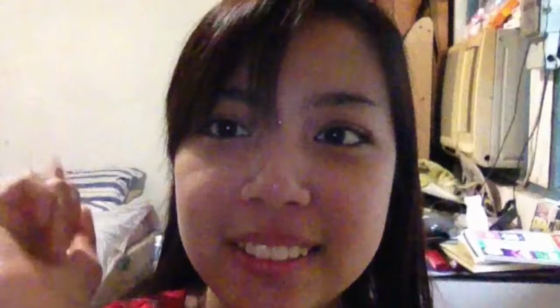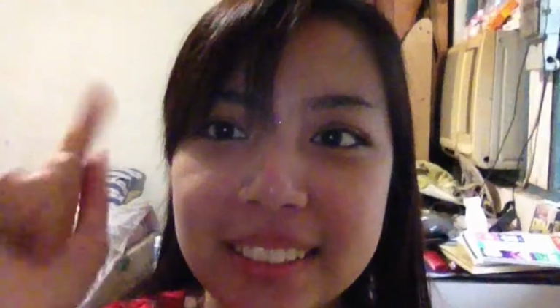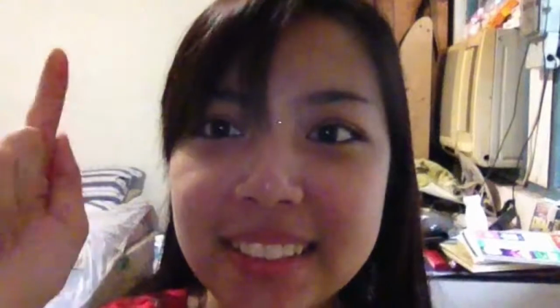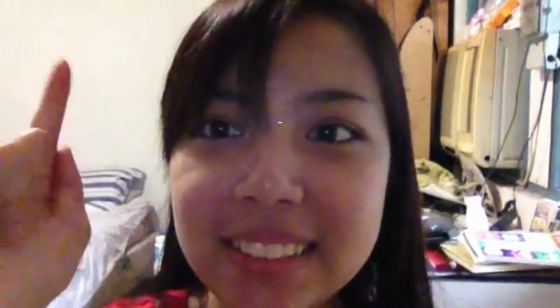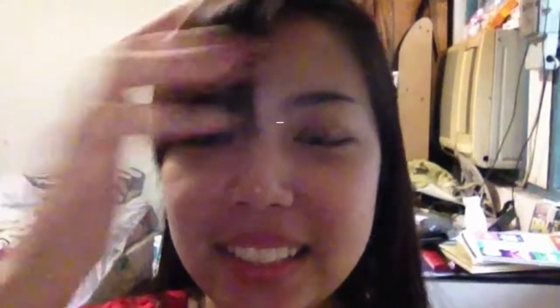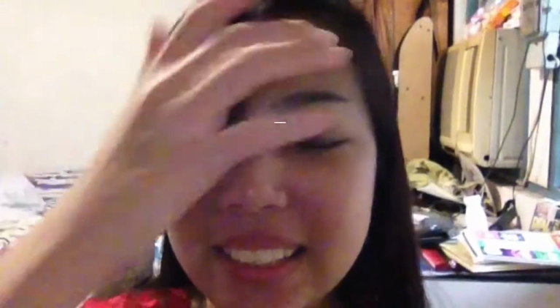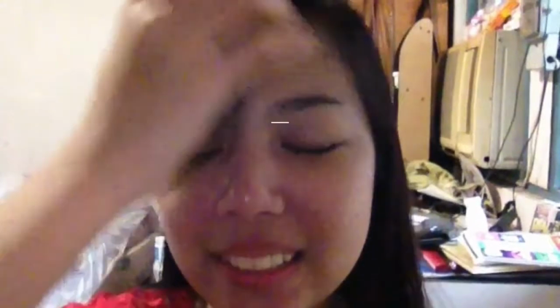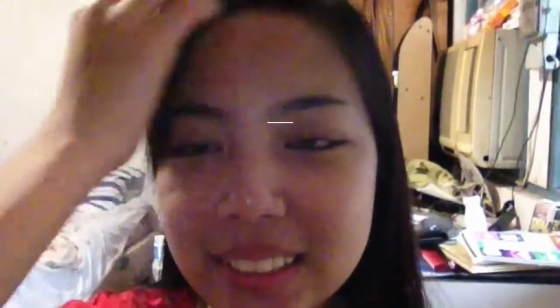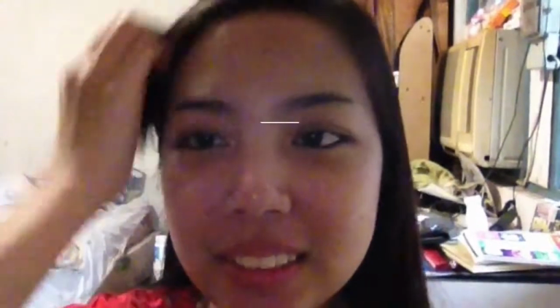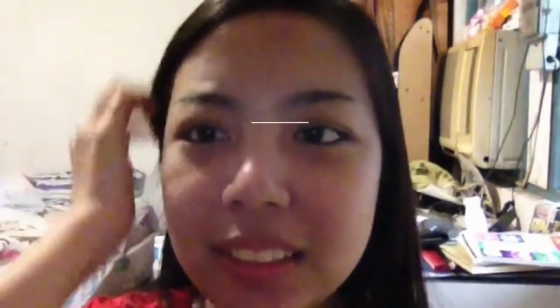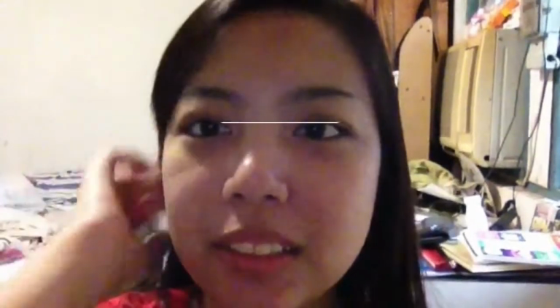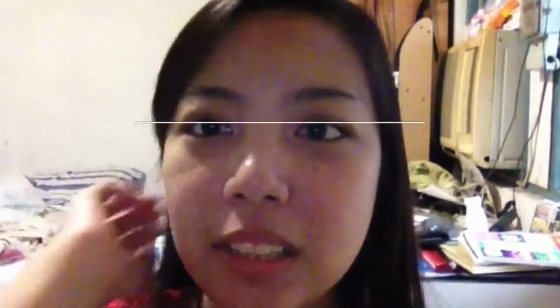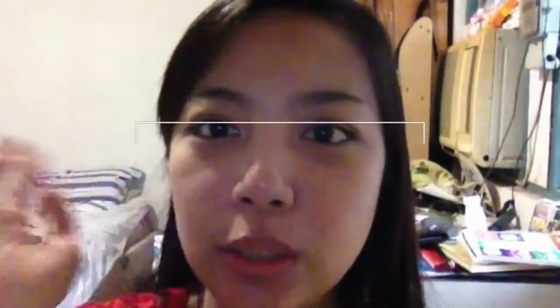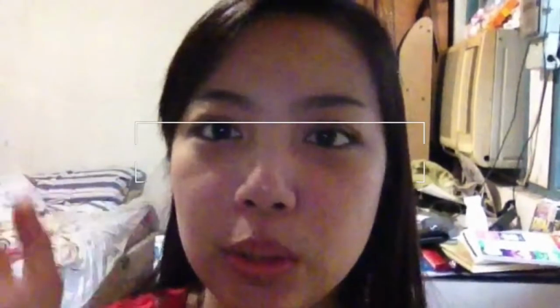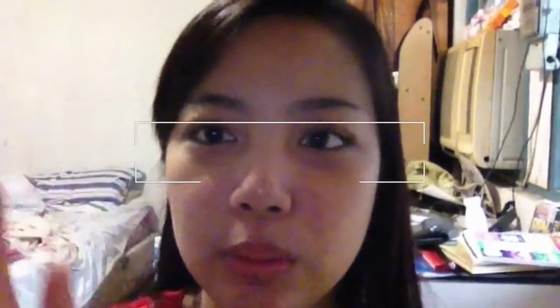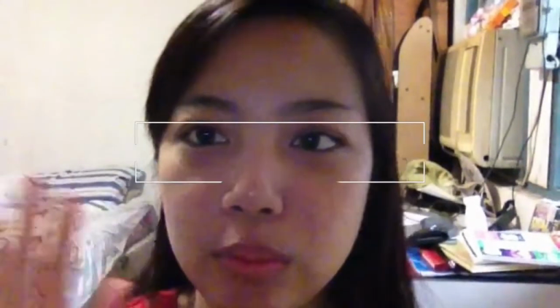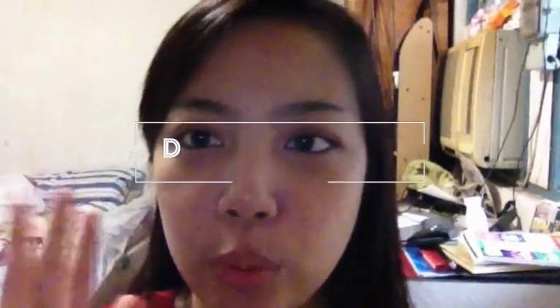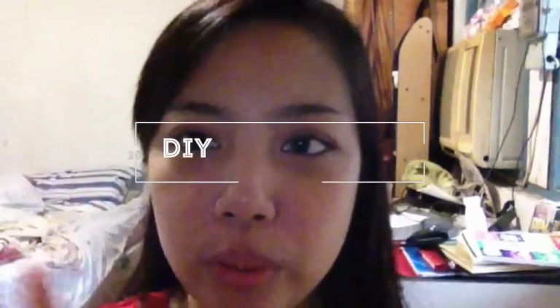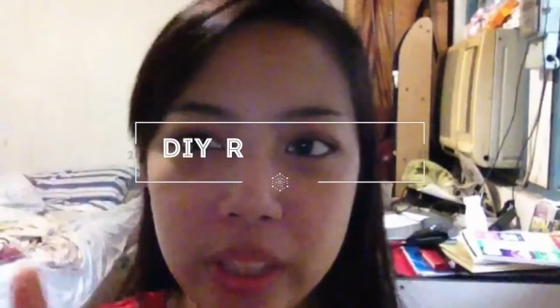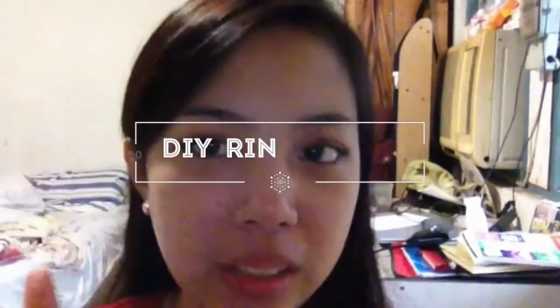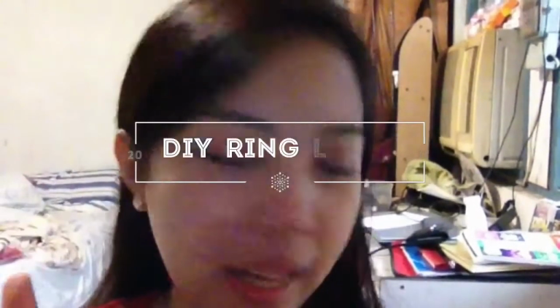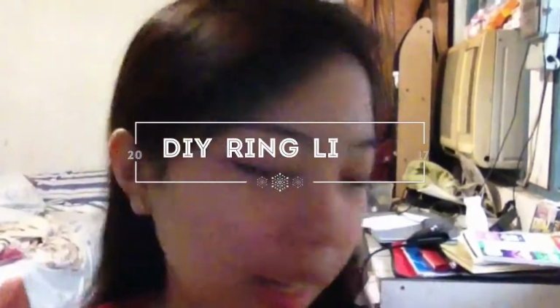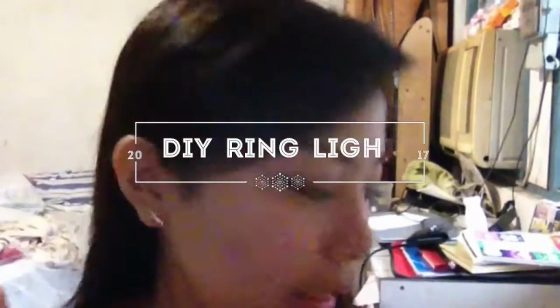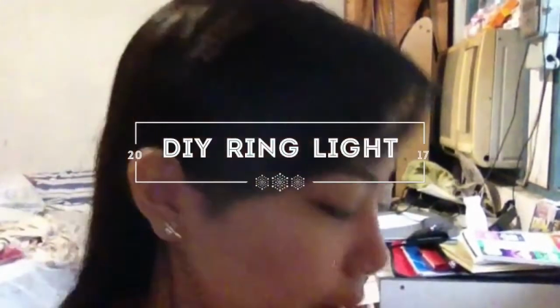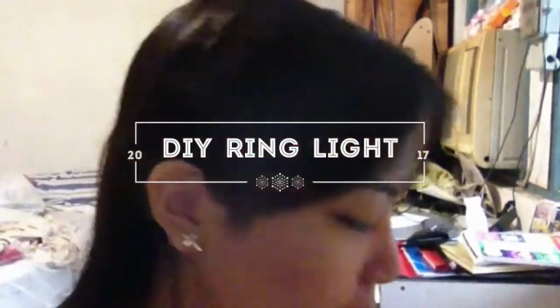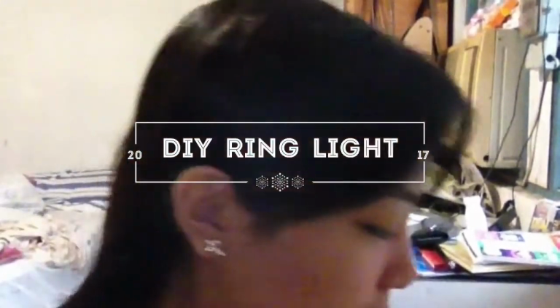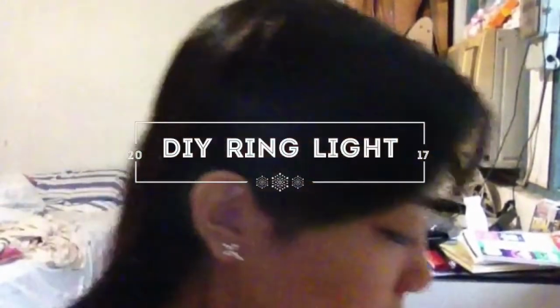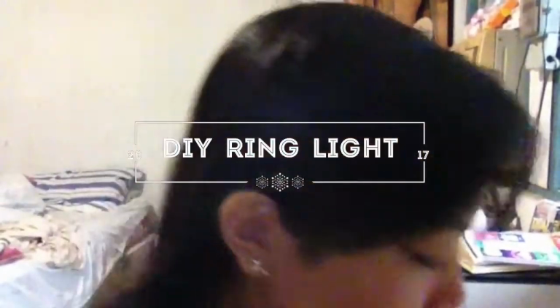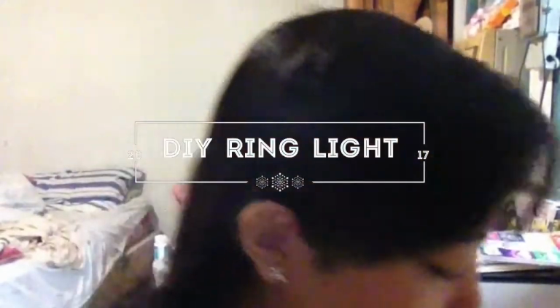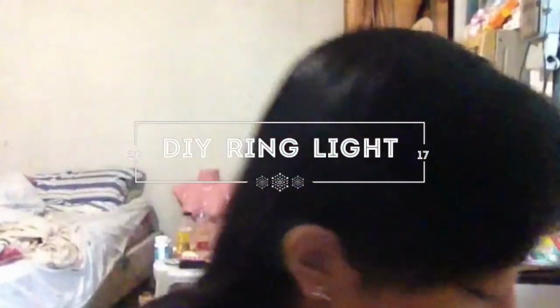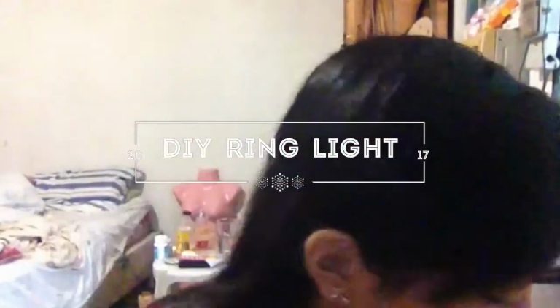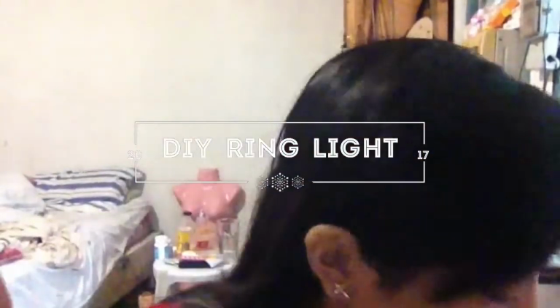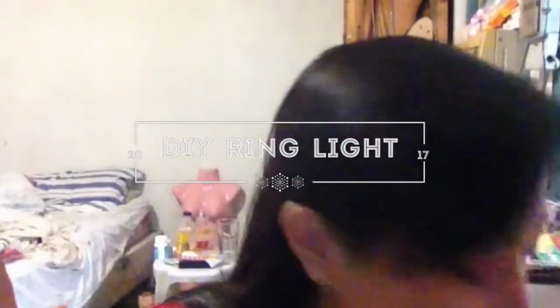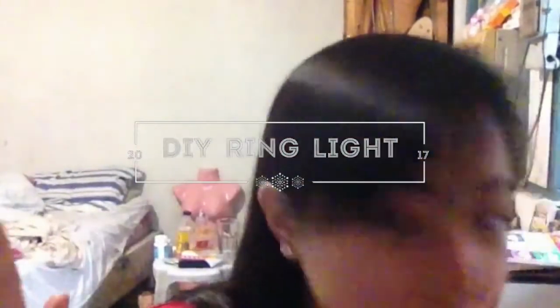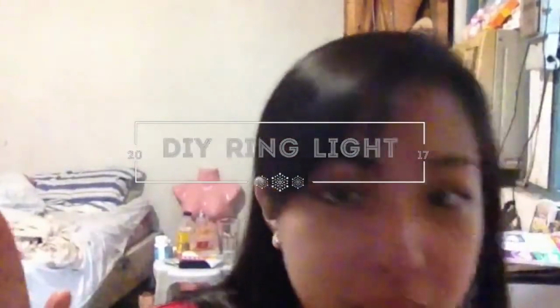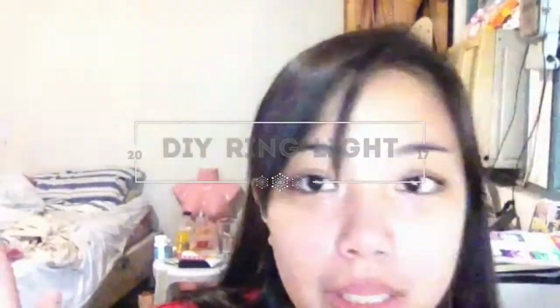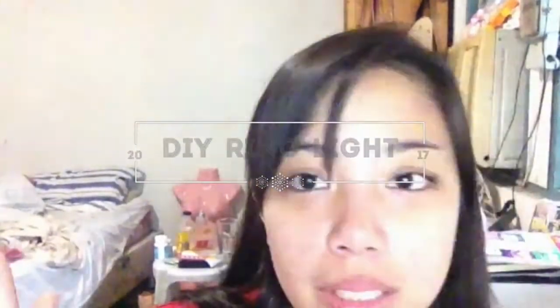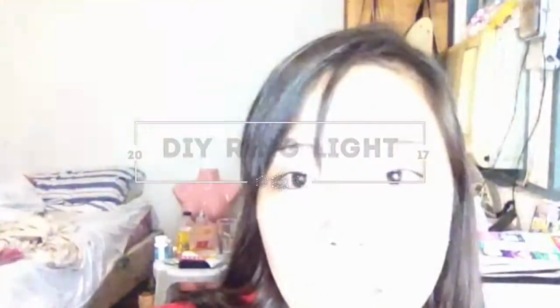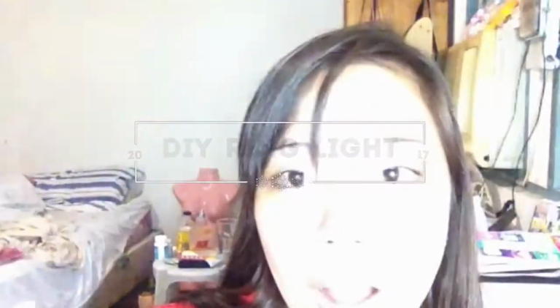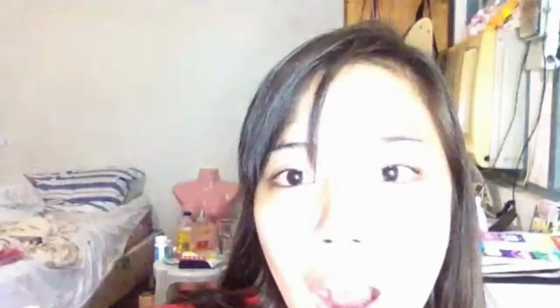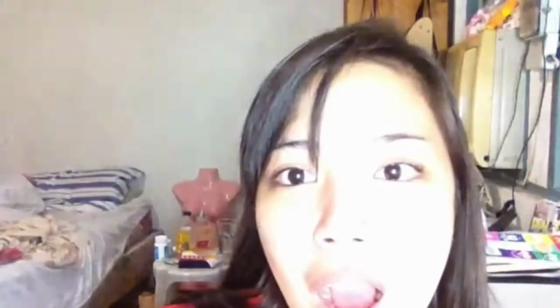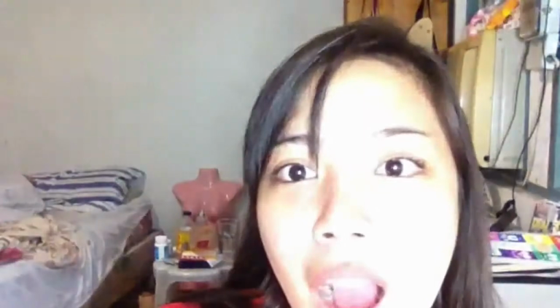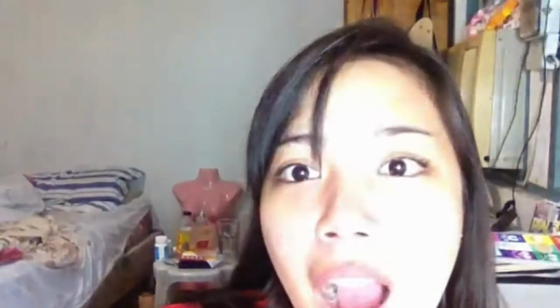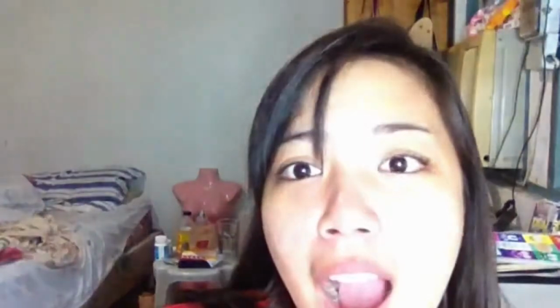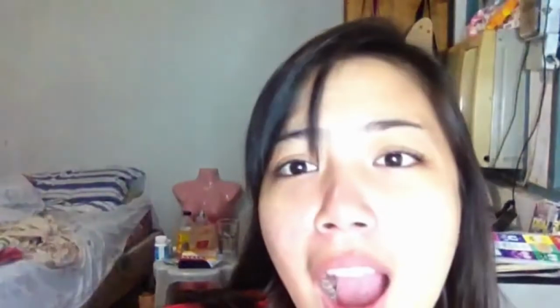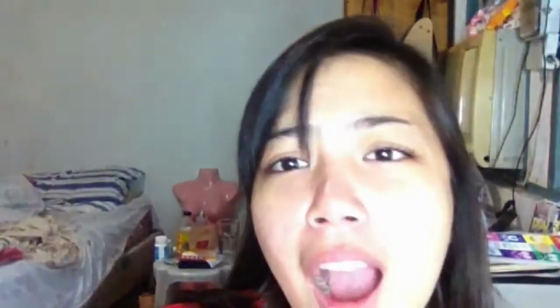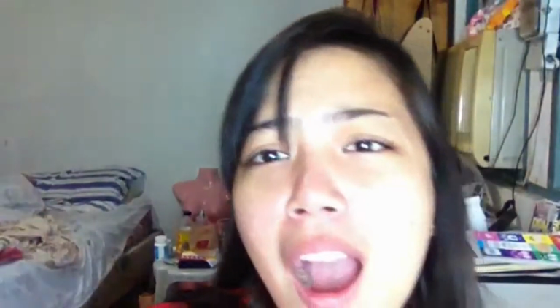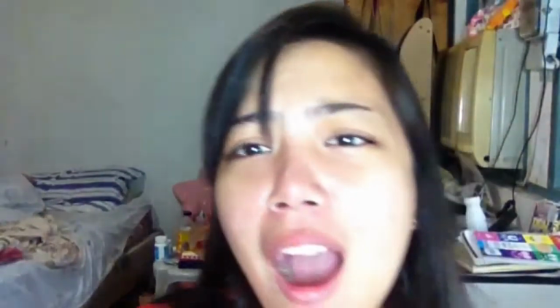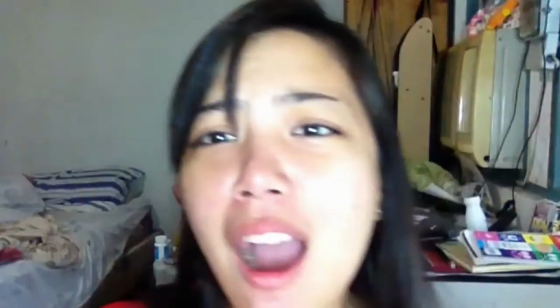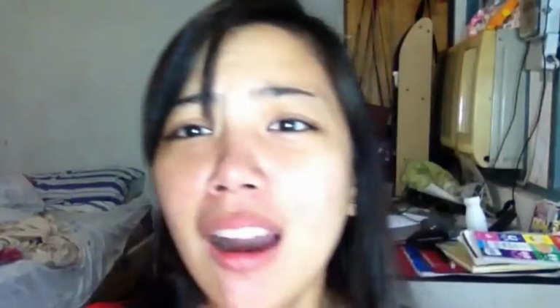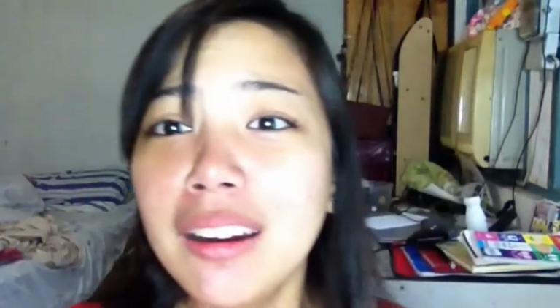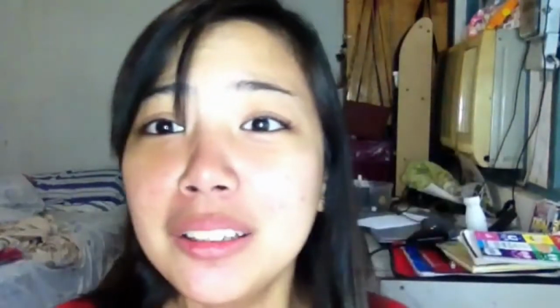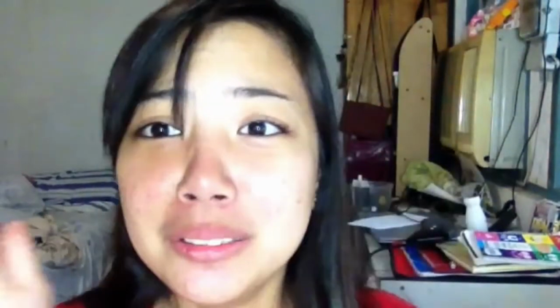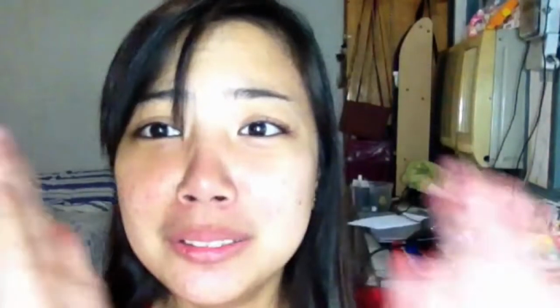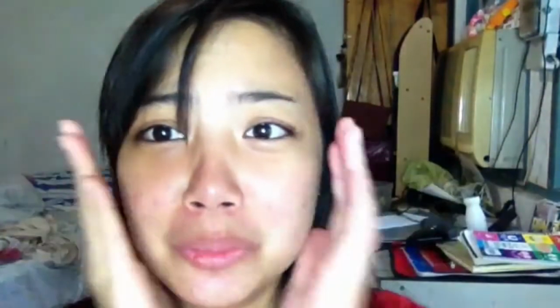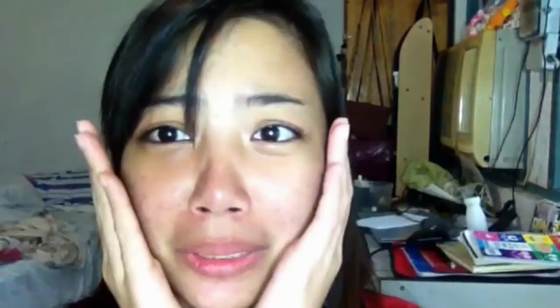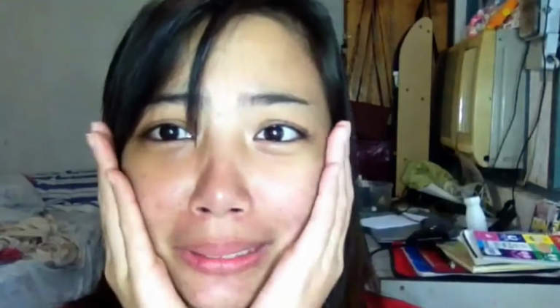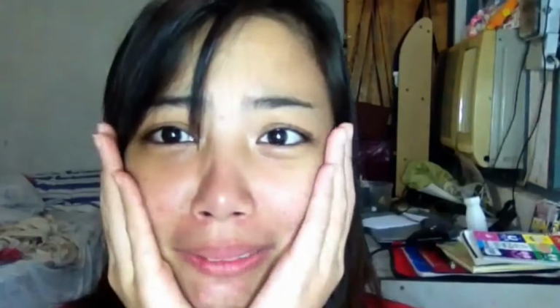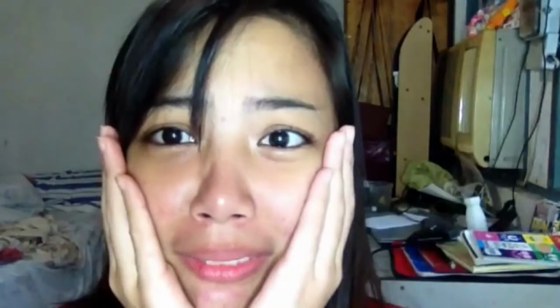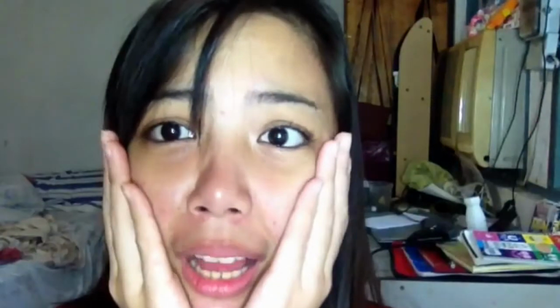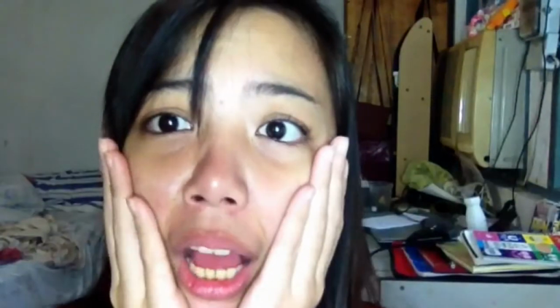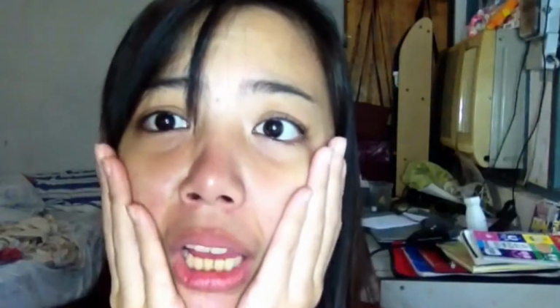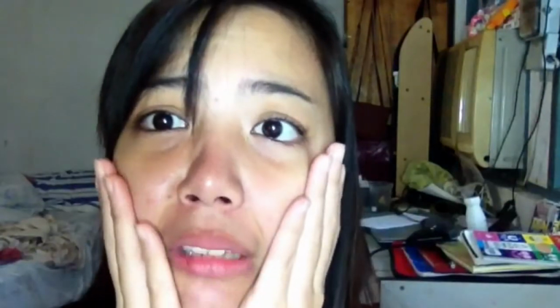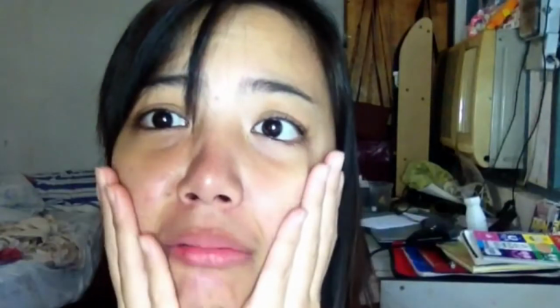This is the no ring light, and this is with...